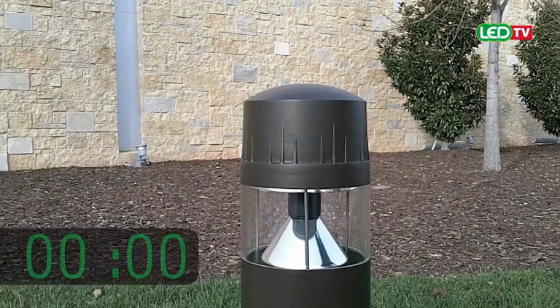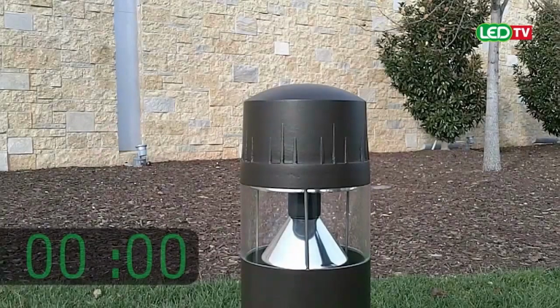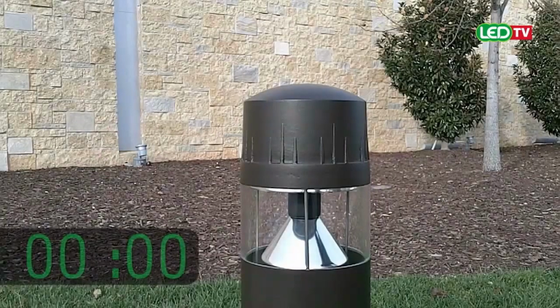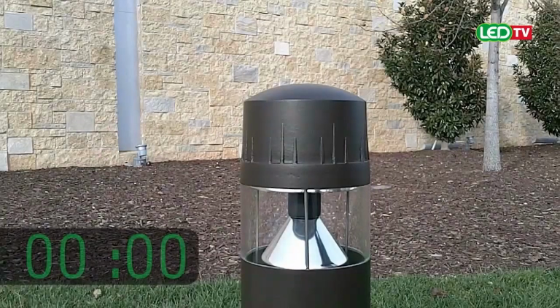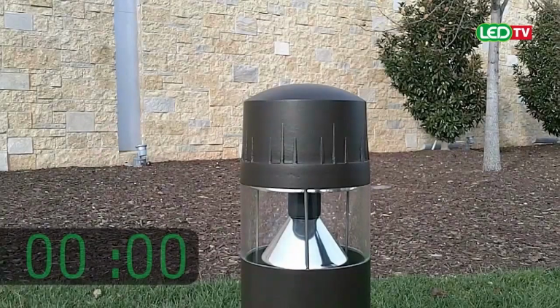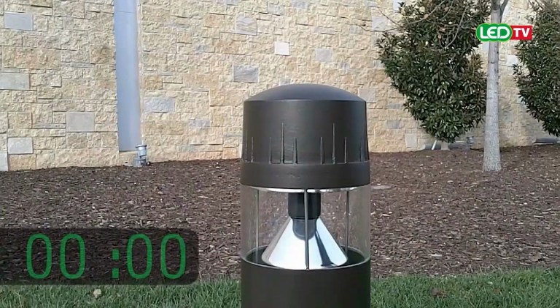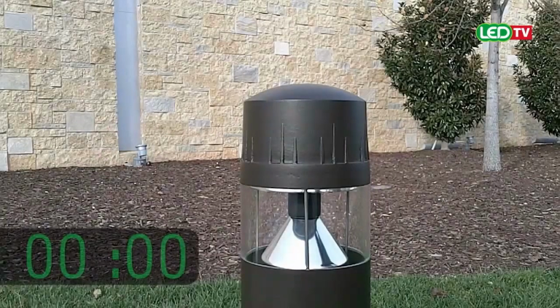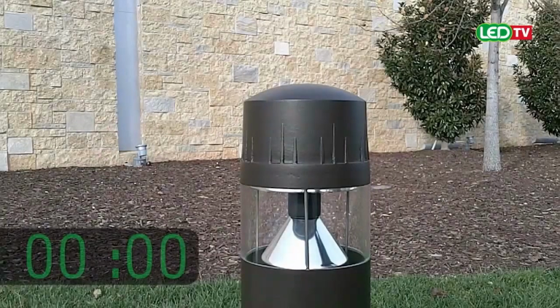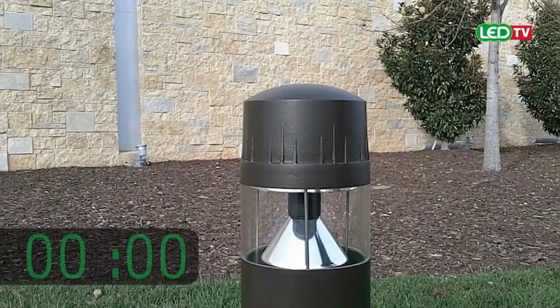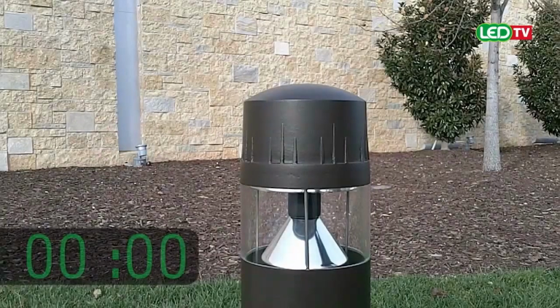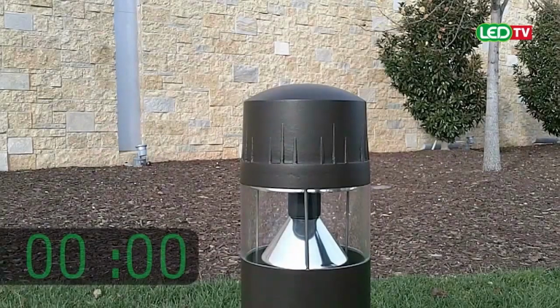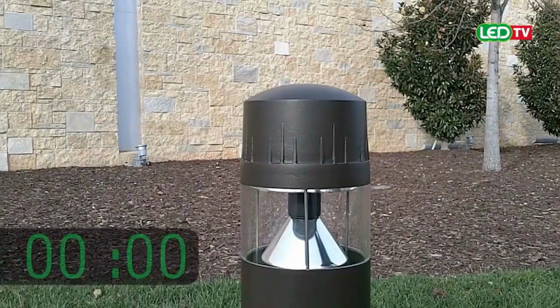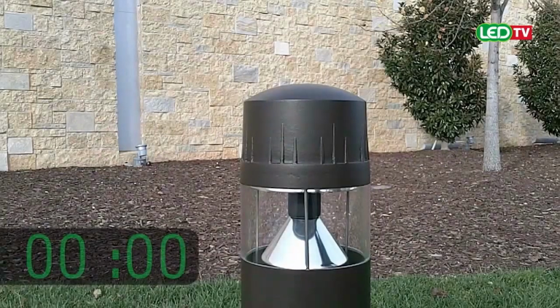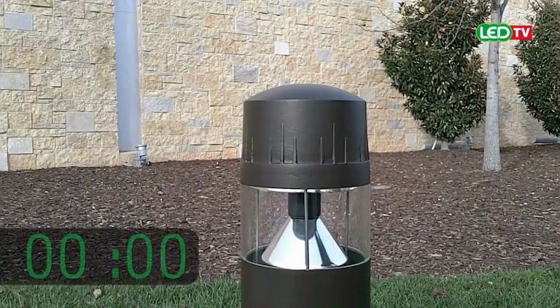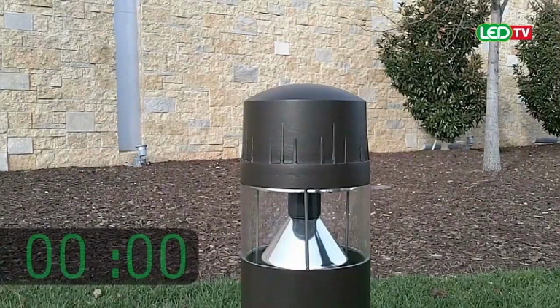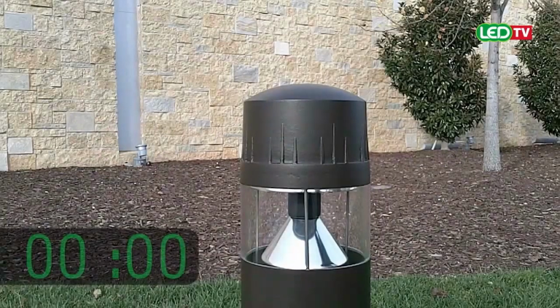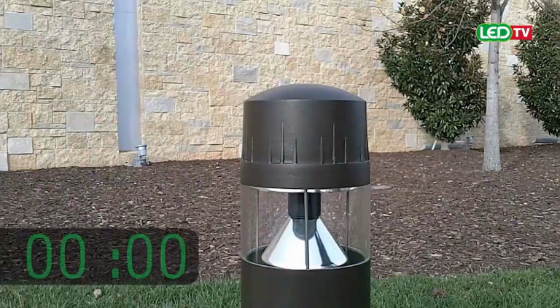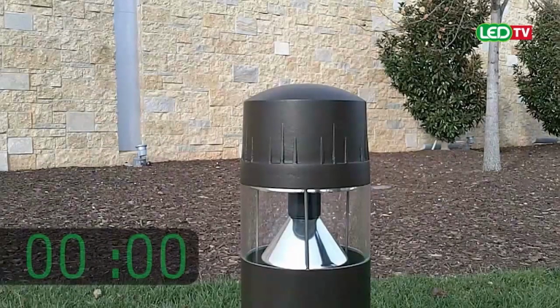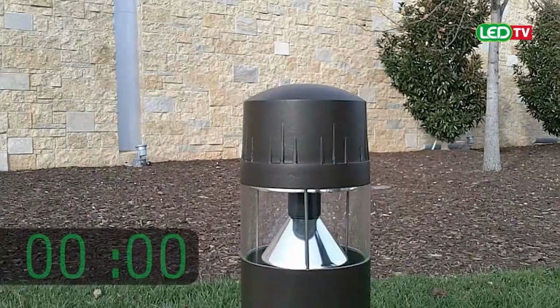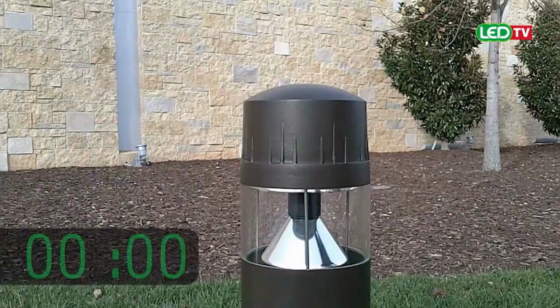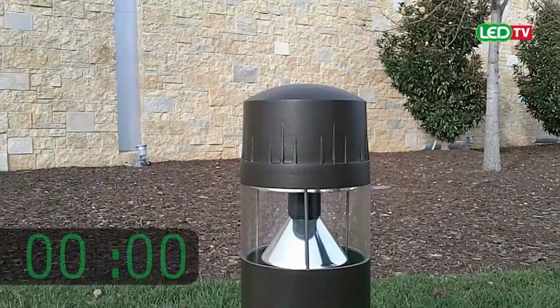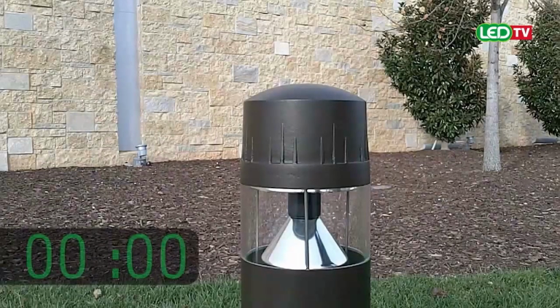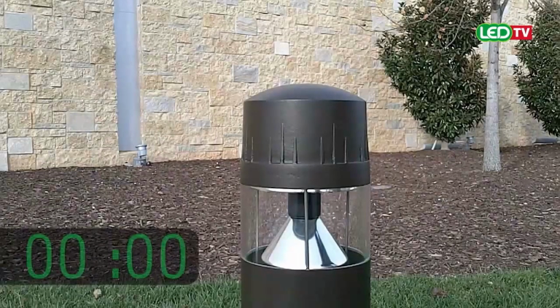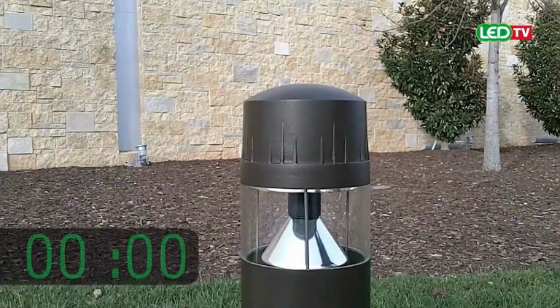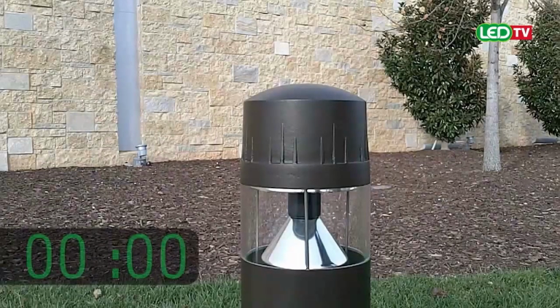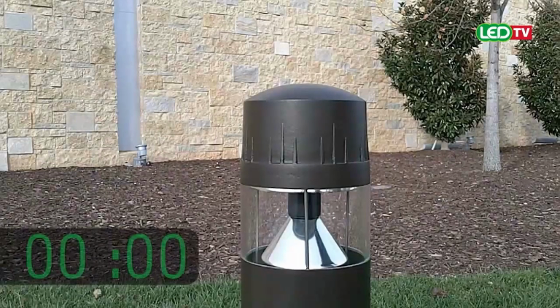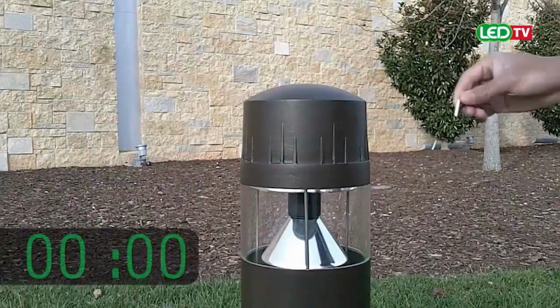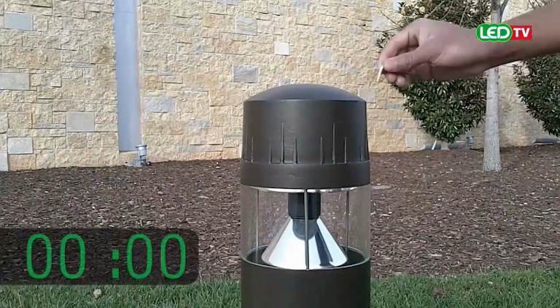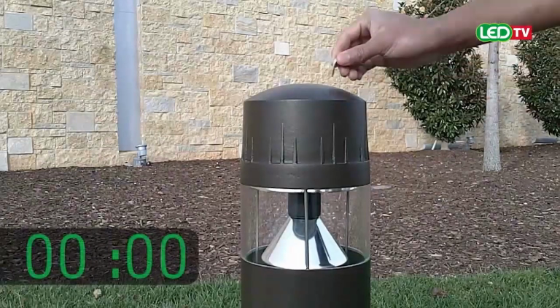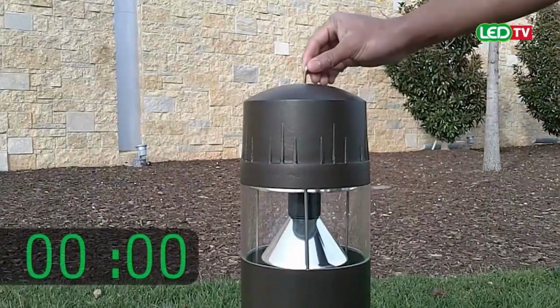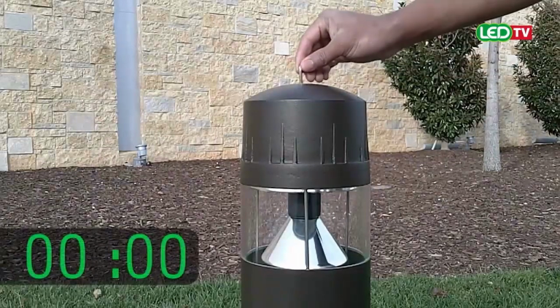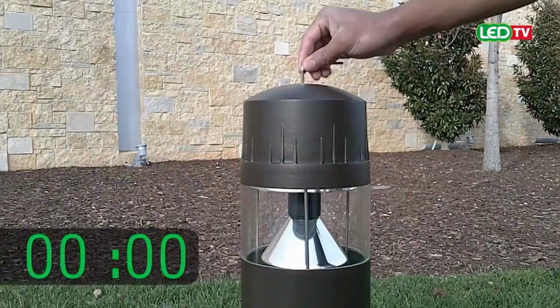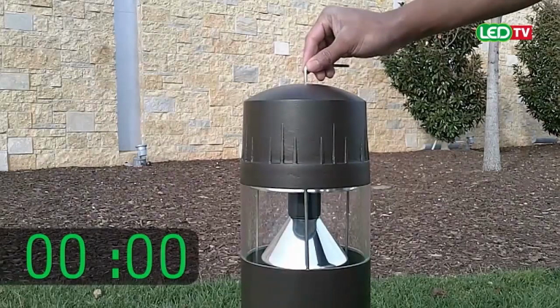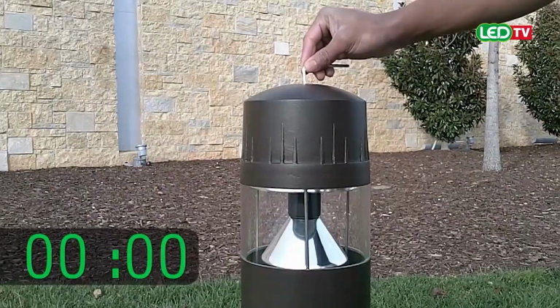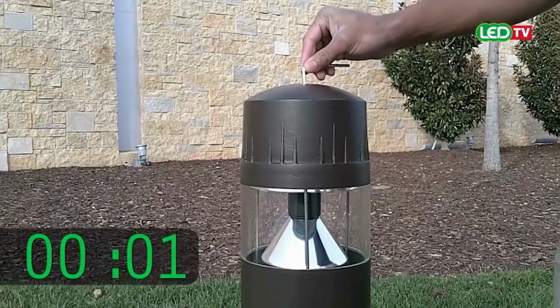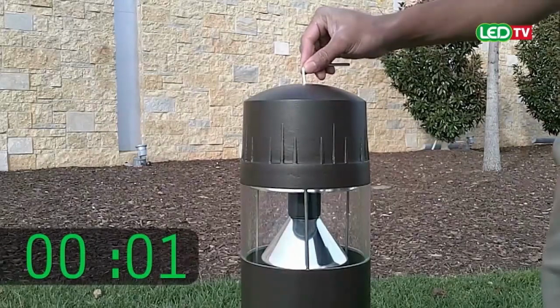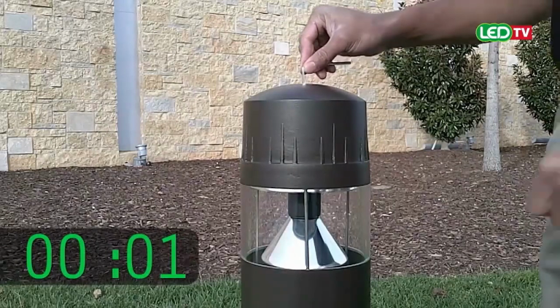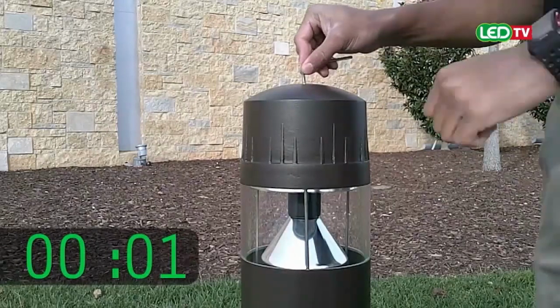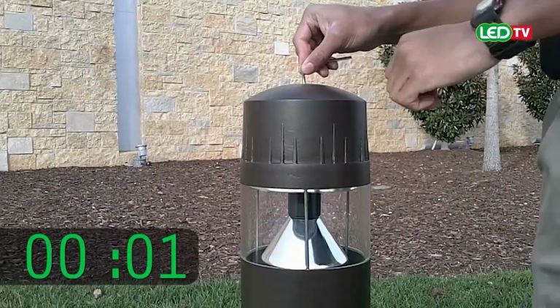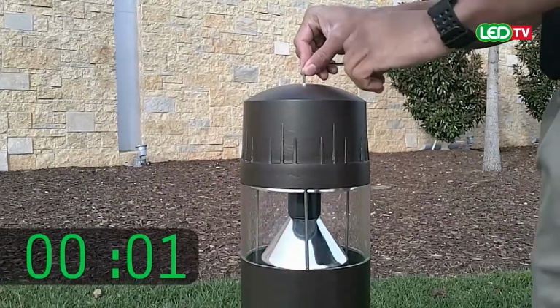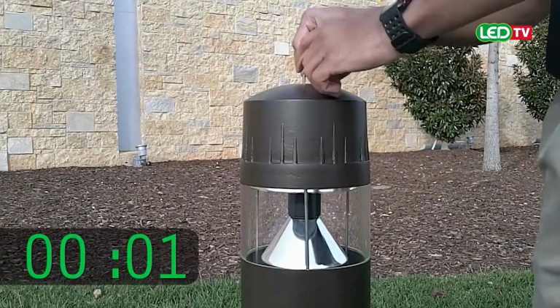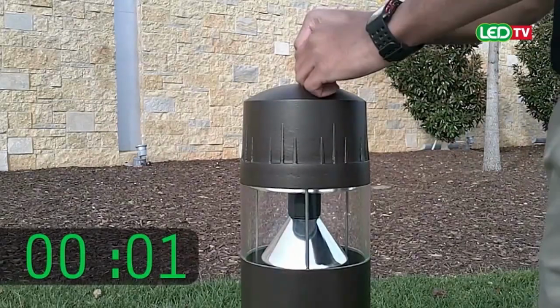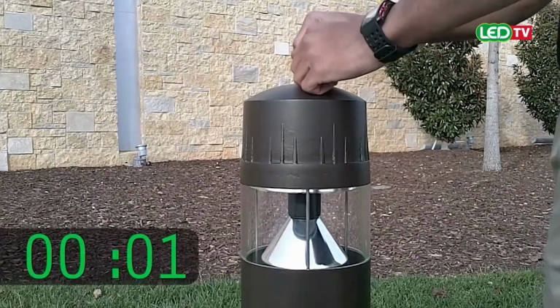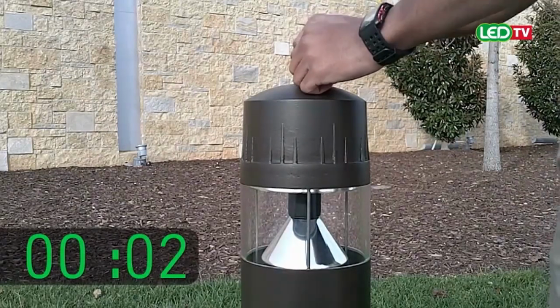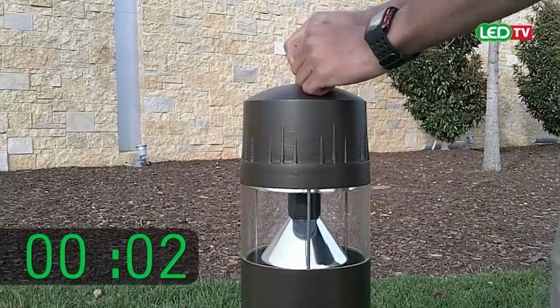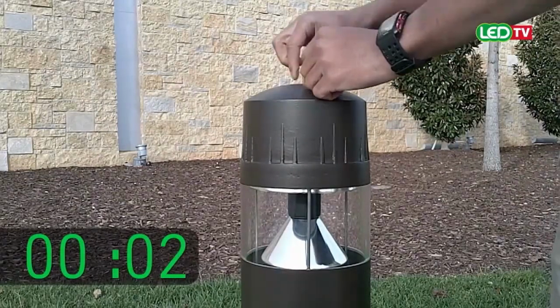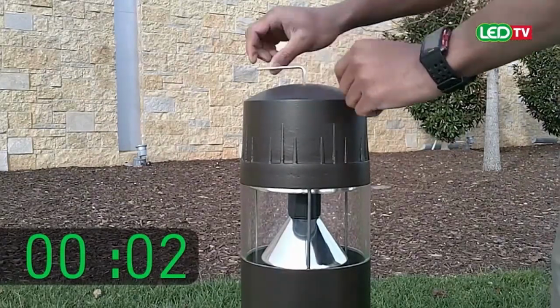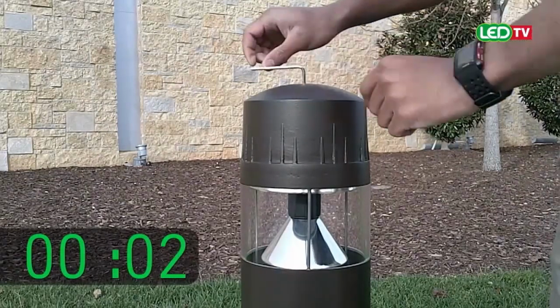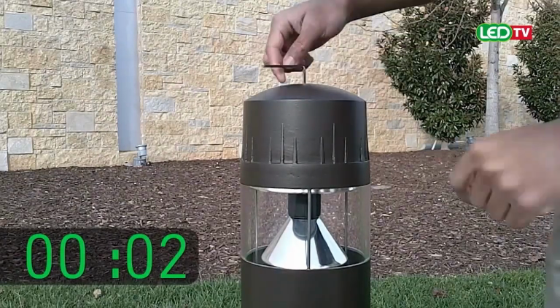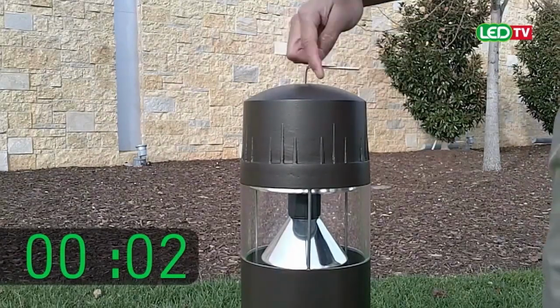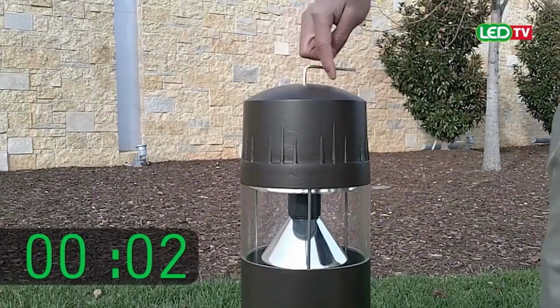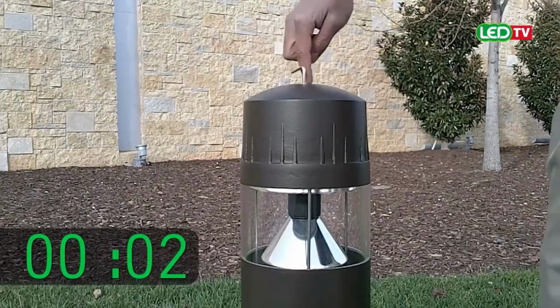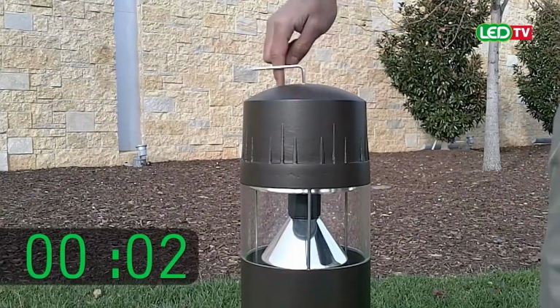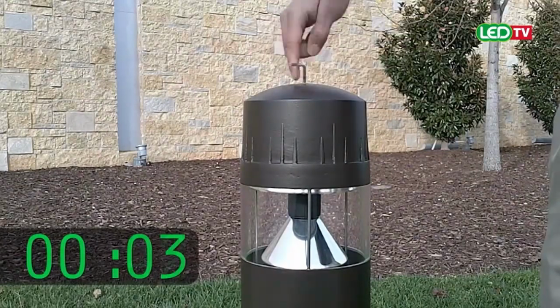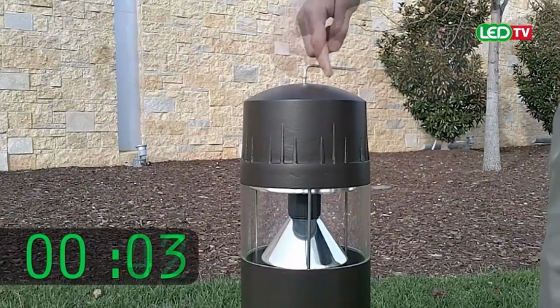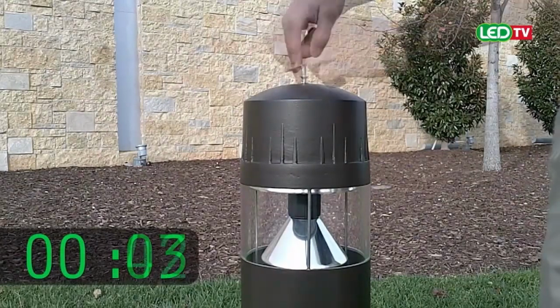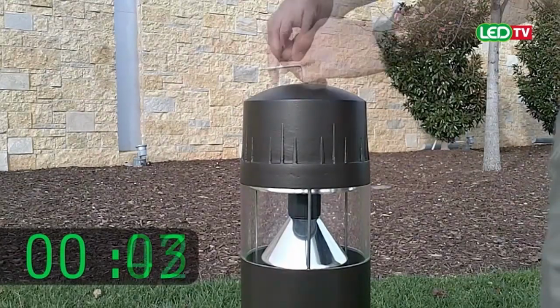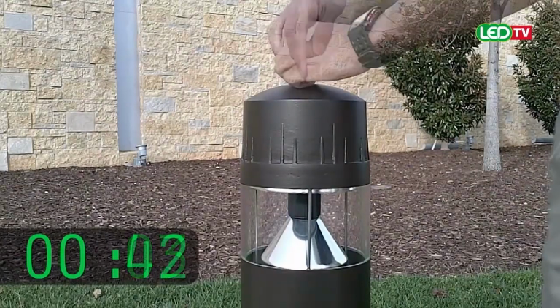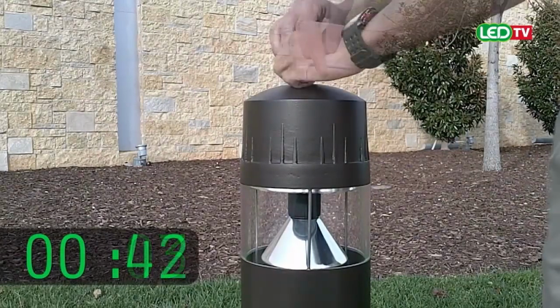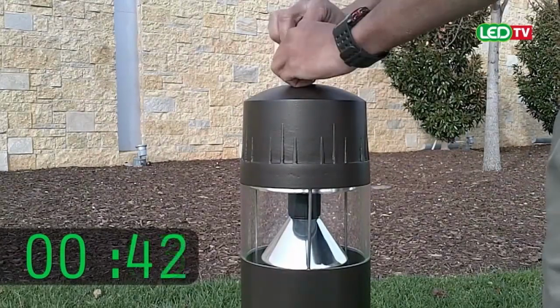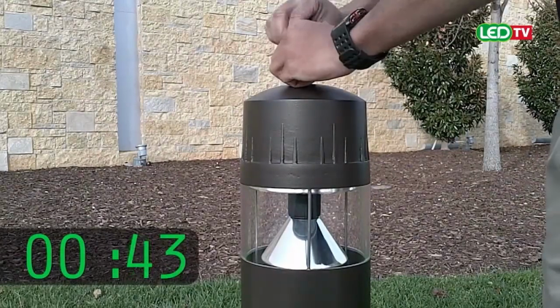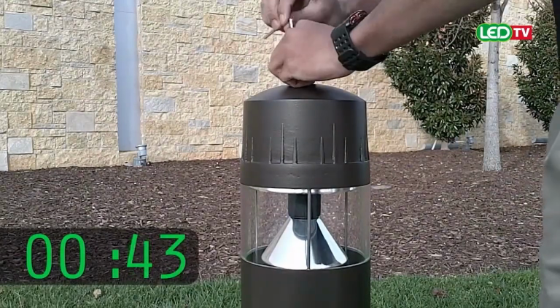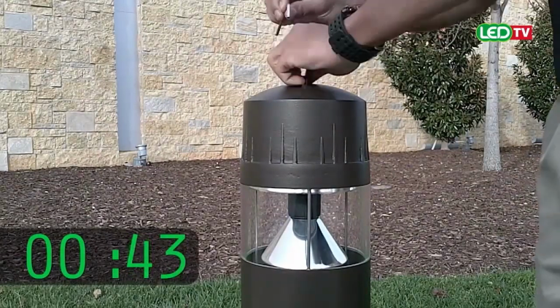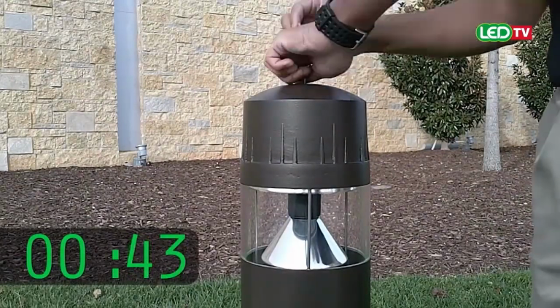Before installation, turn off power to the bollard. Remove the top center cap screw and bollard housing cap.